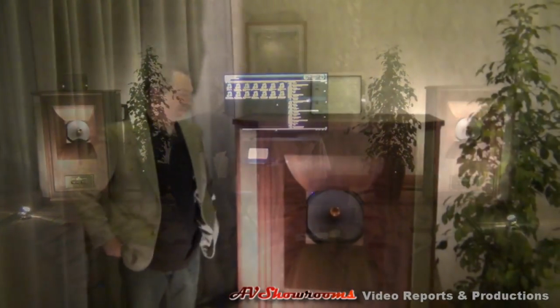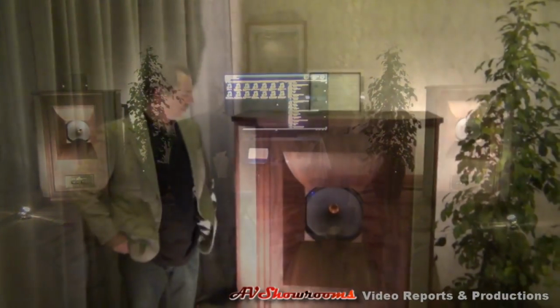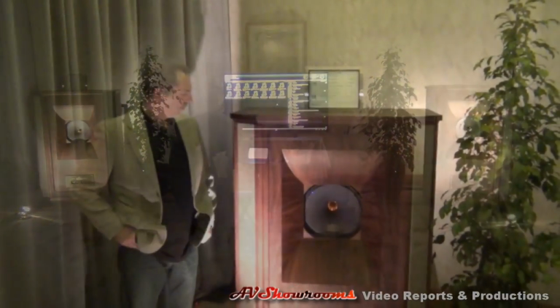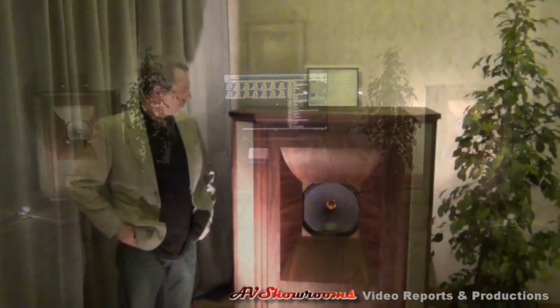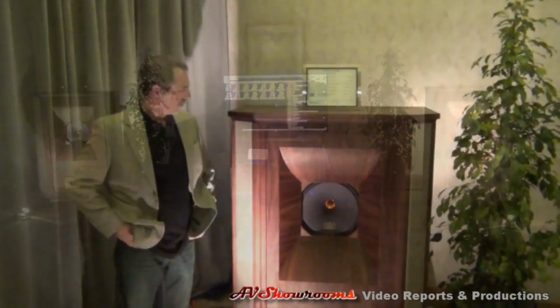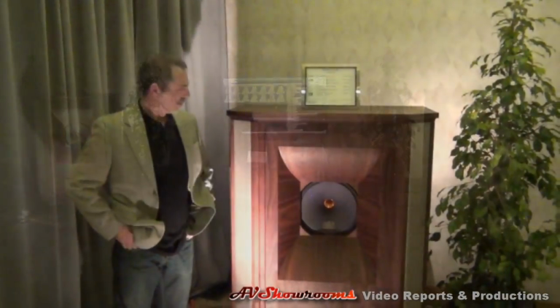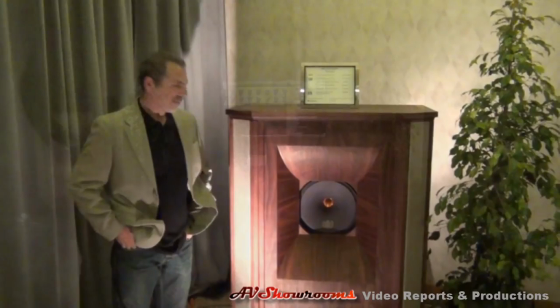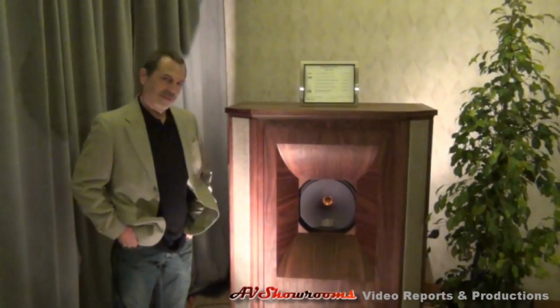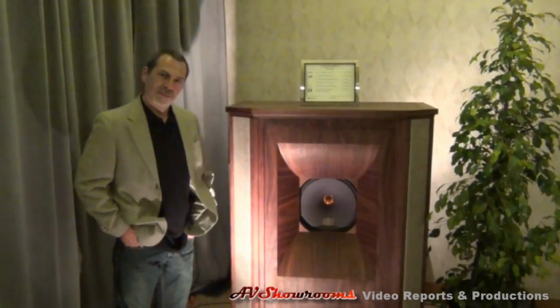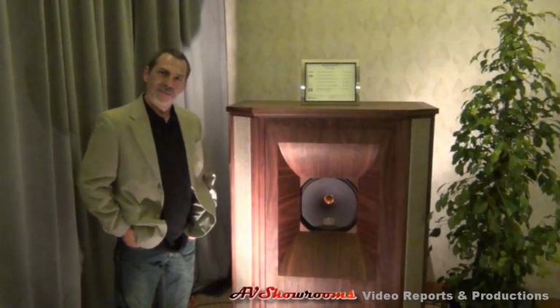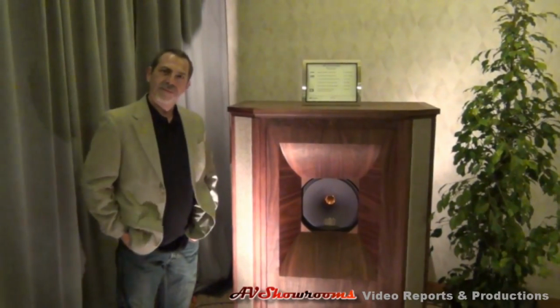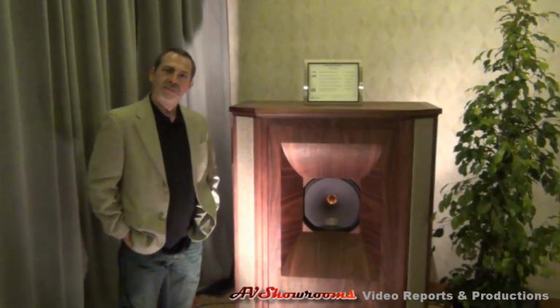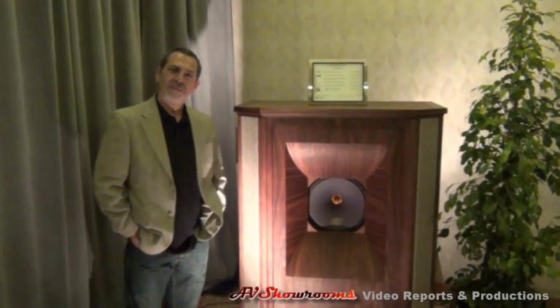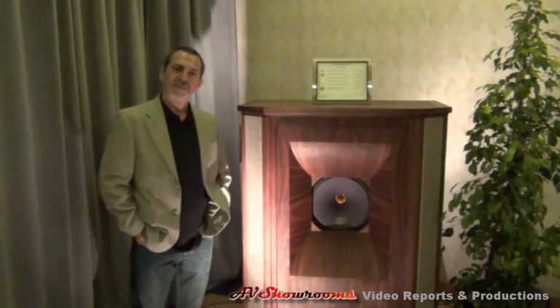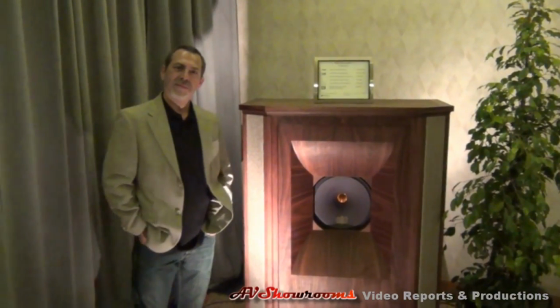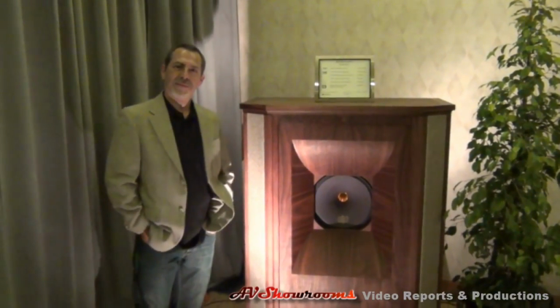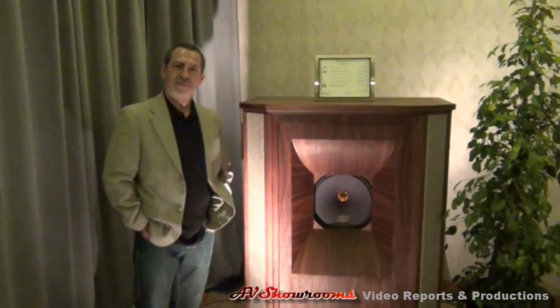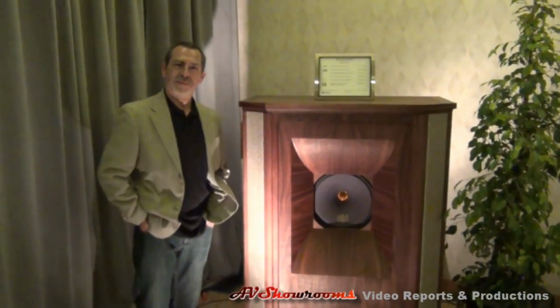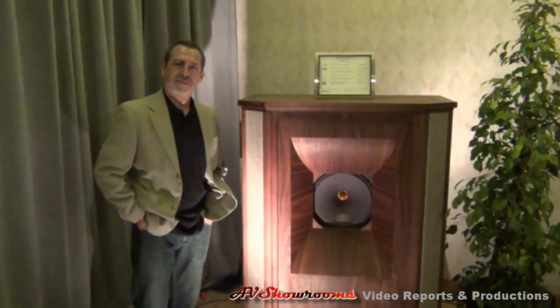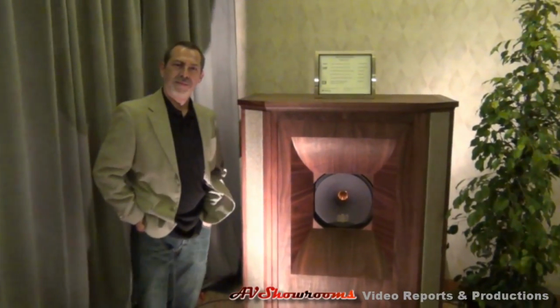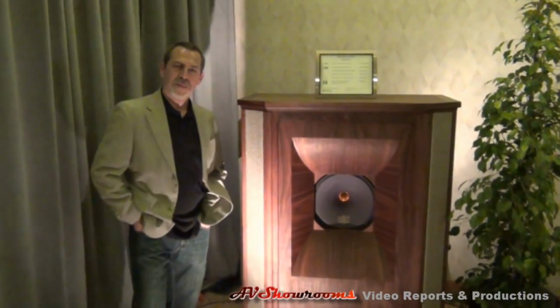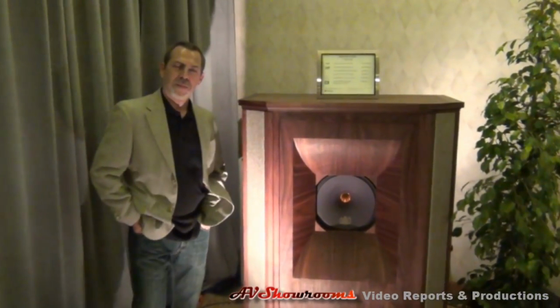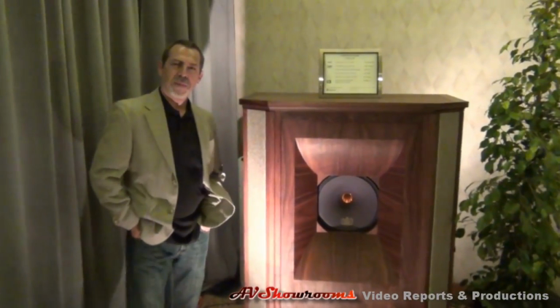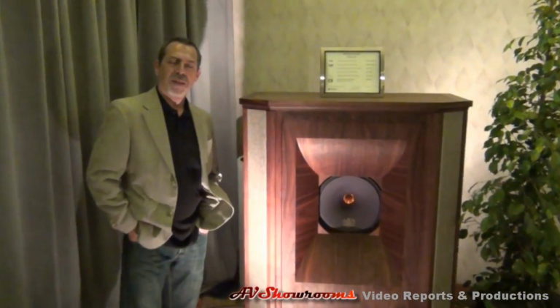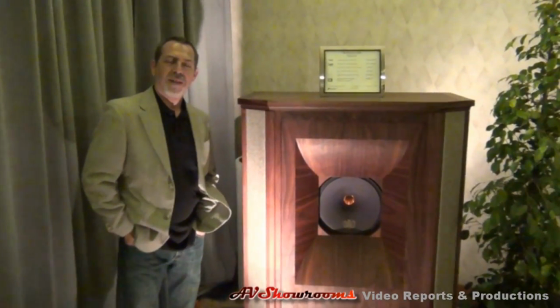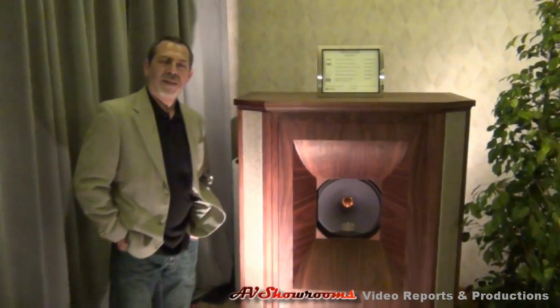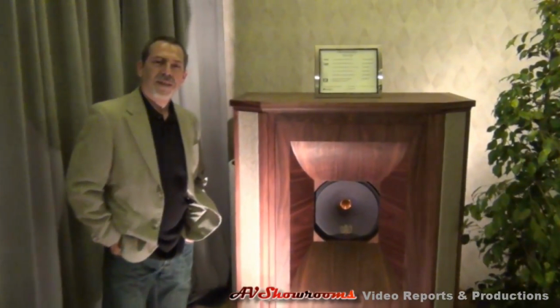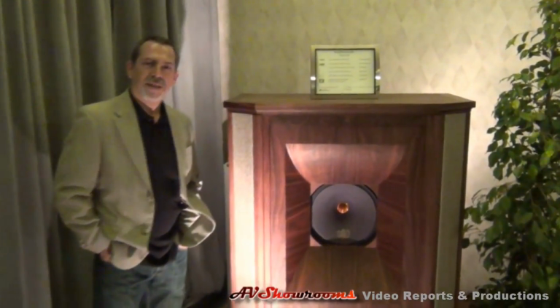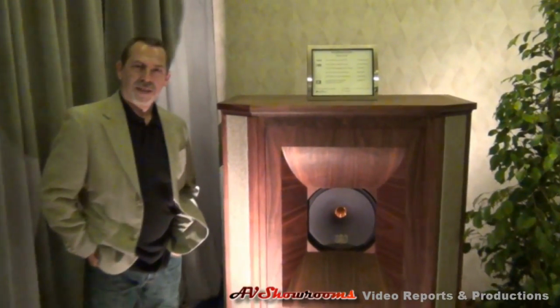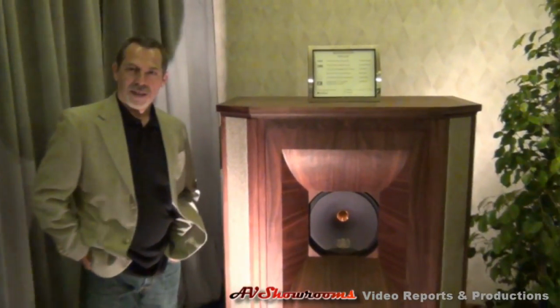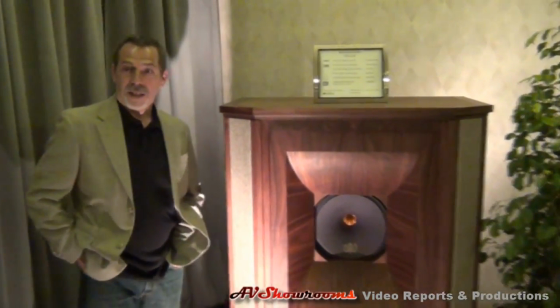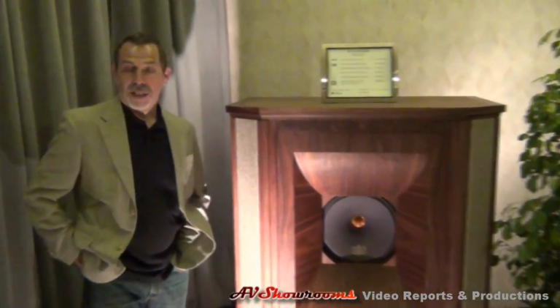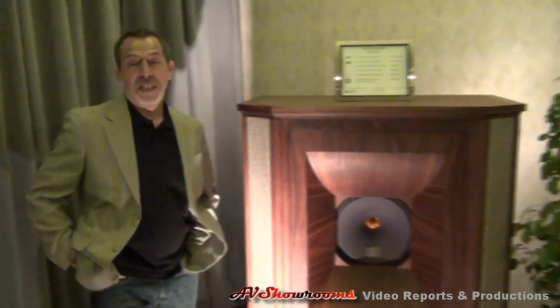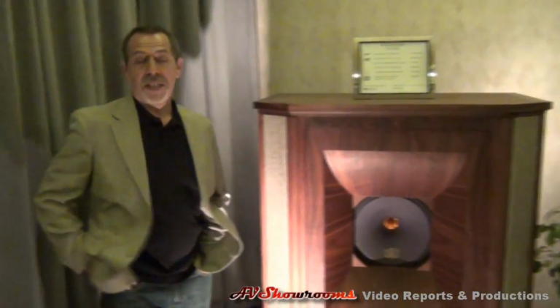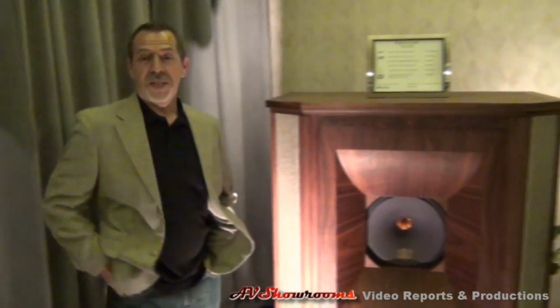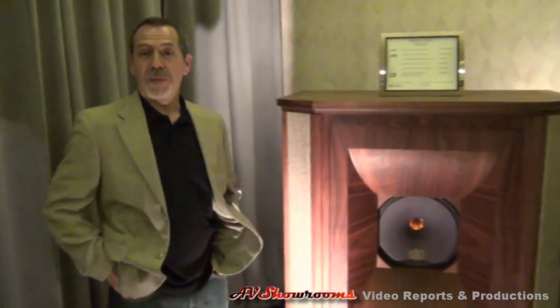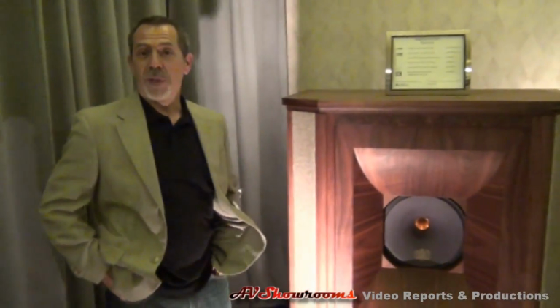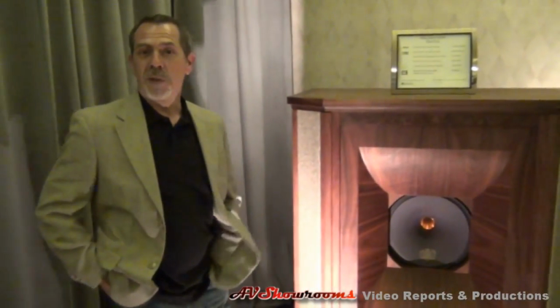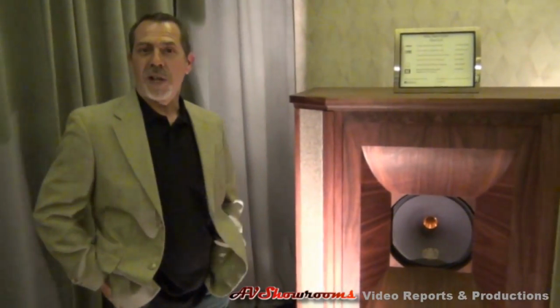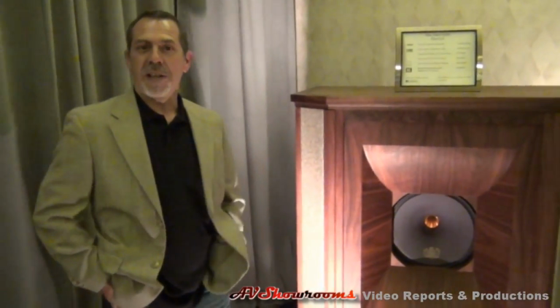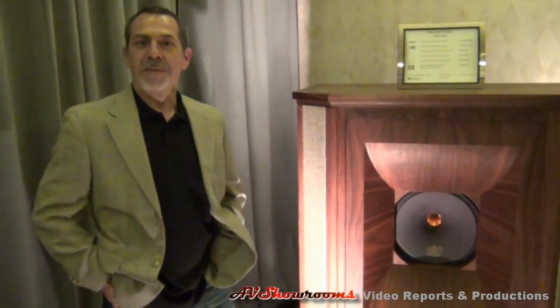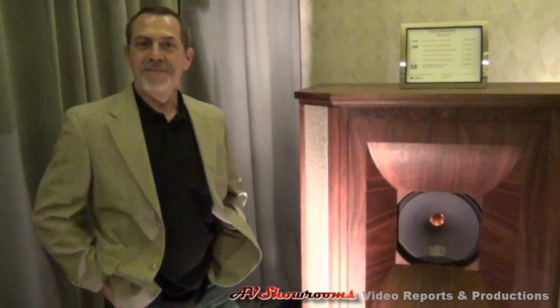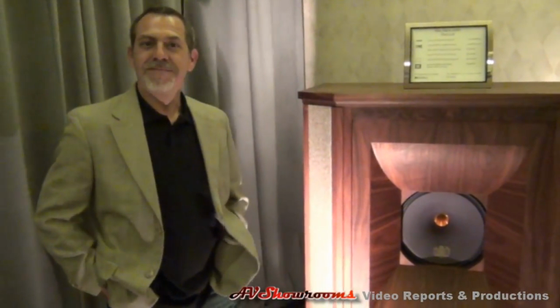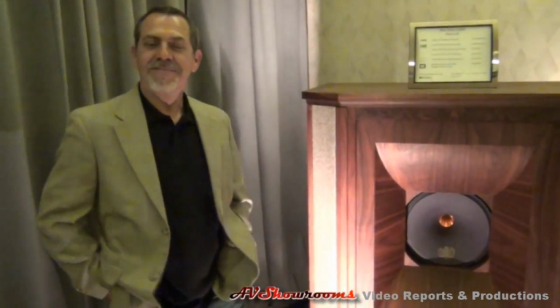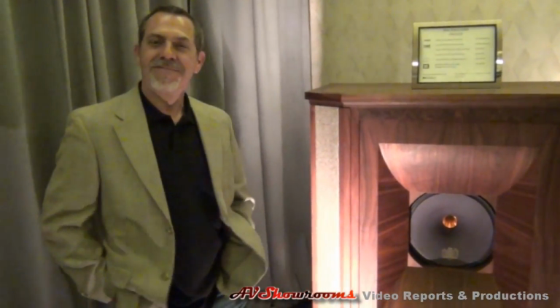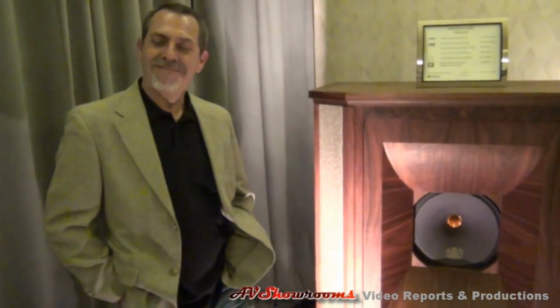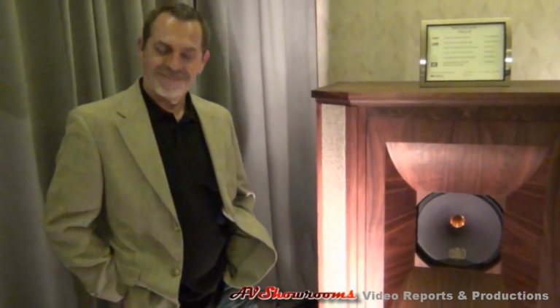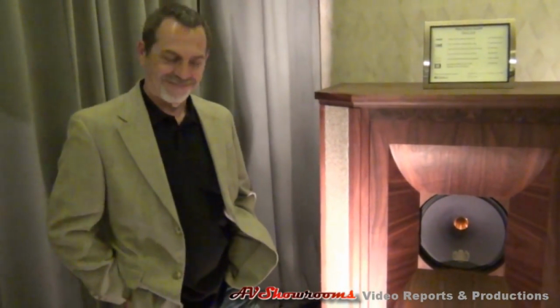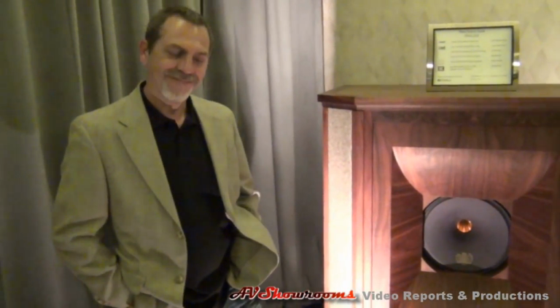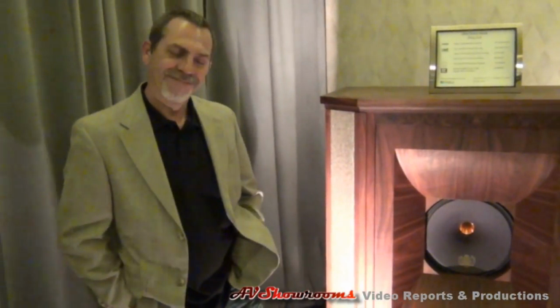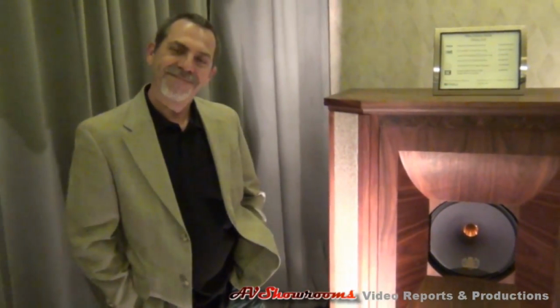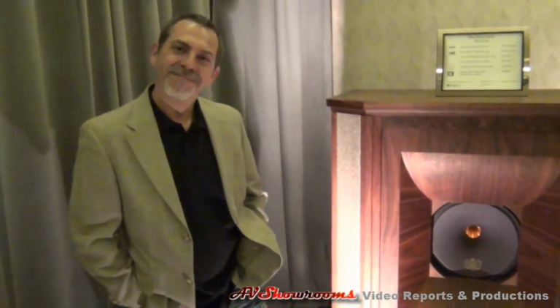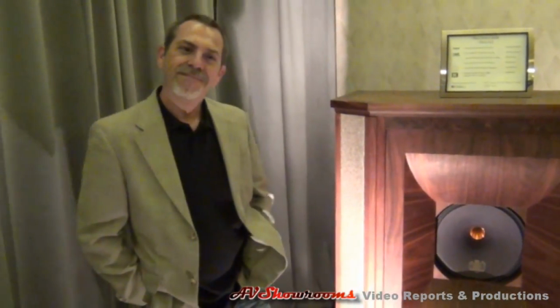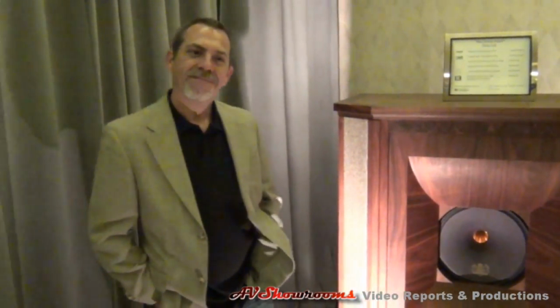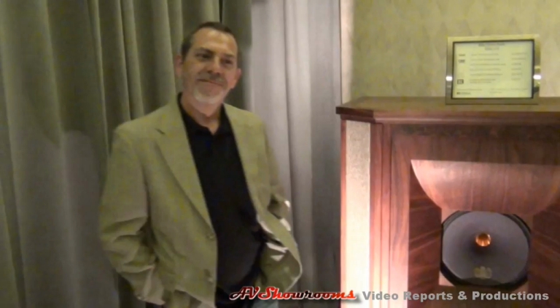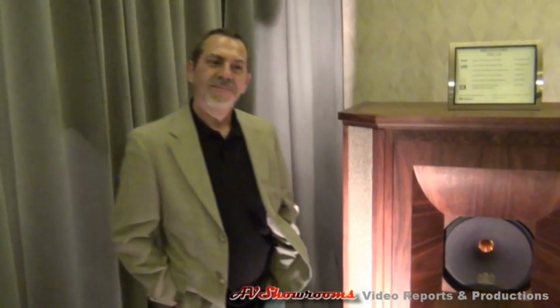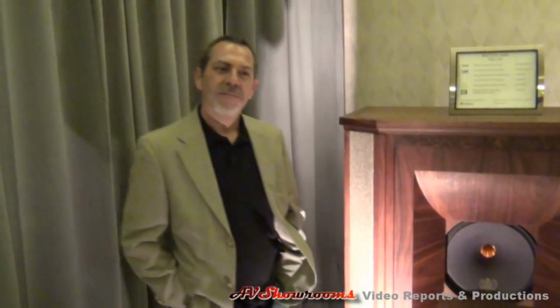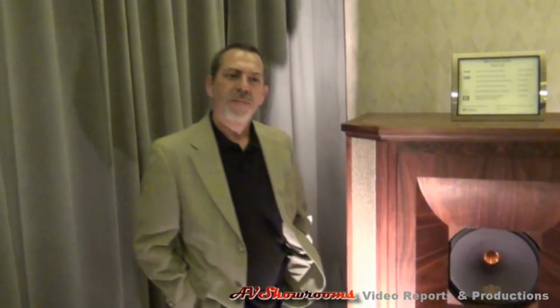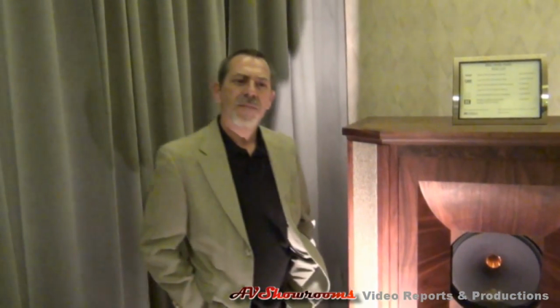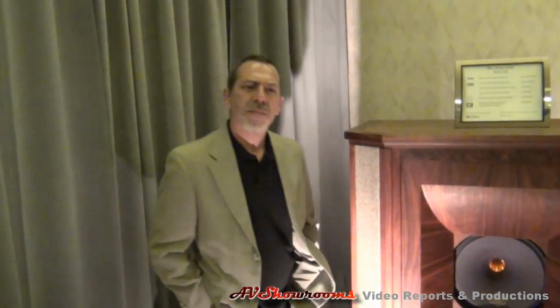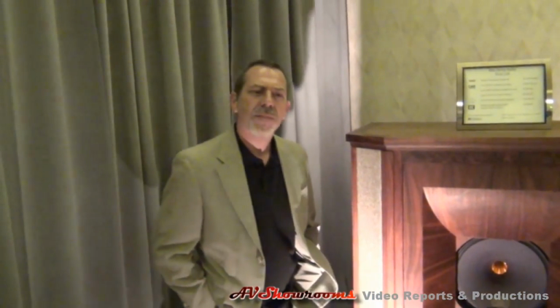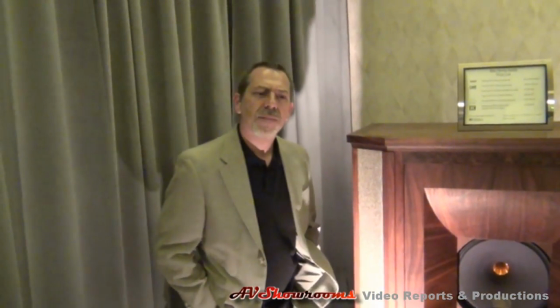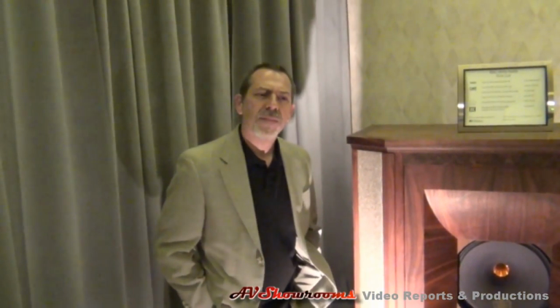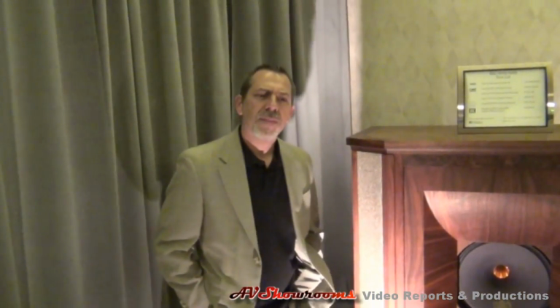I'm Peter Bruning, I'm here at the California Audio Show, and I'm here with Len Kinsey from Blue Moon Audio. Tell us a little bit about what you're showing at the show this year.